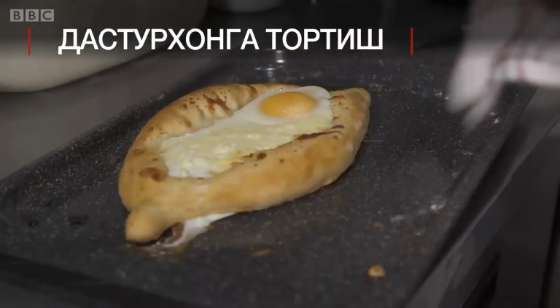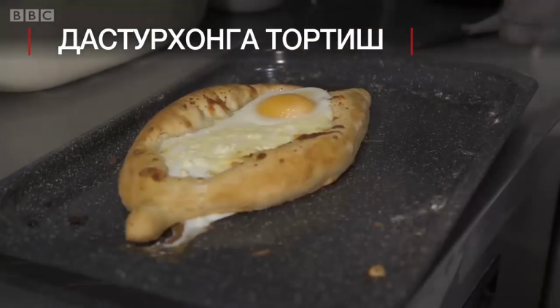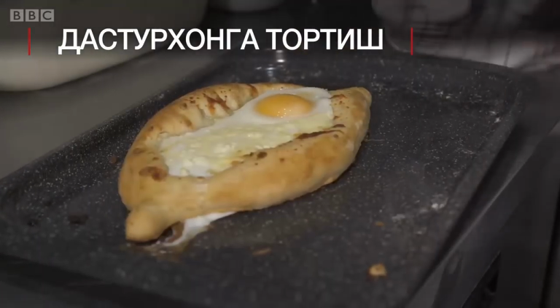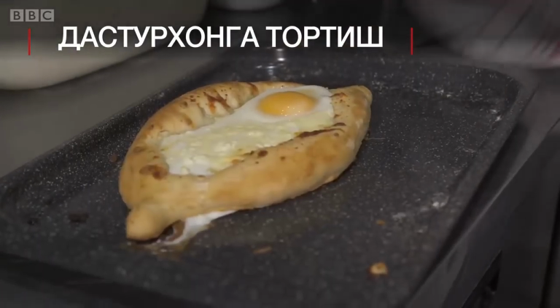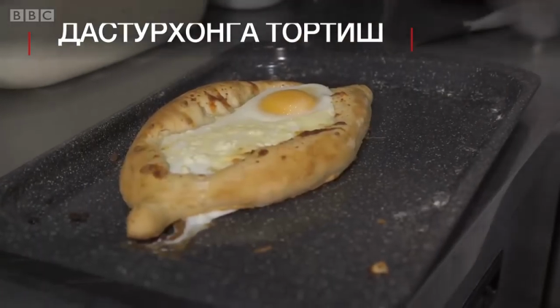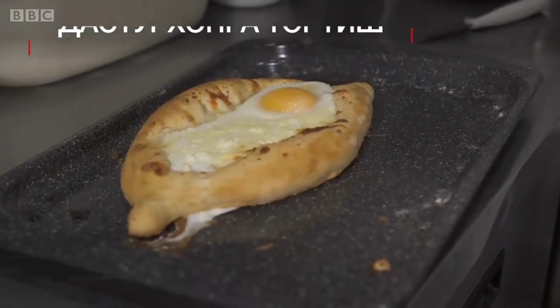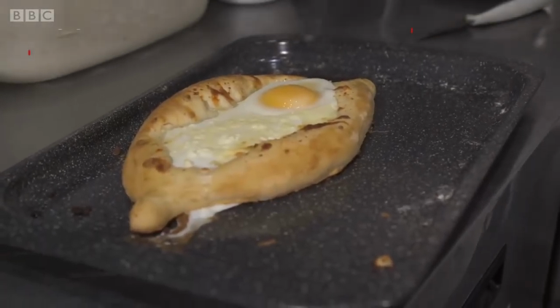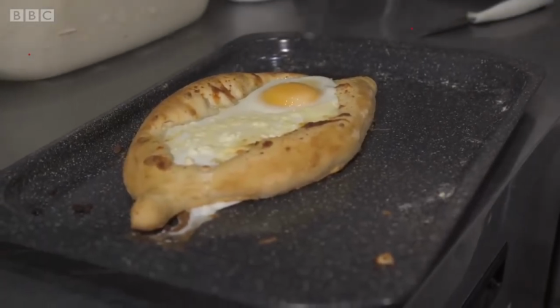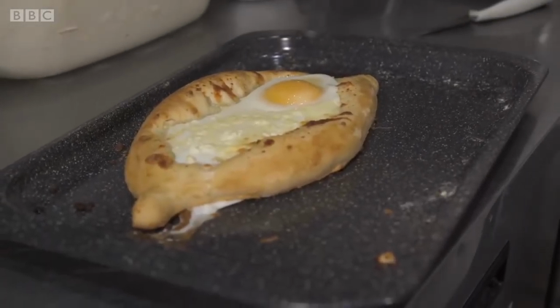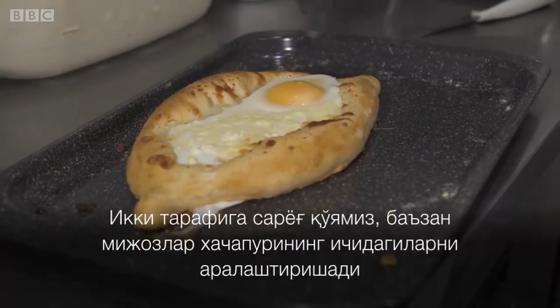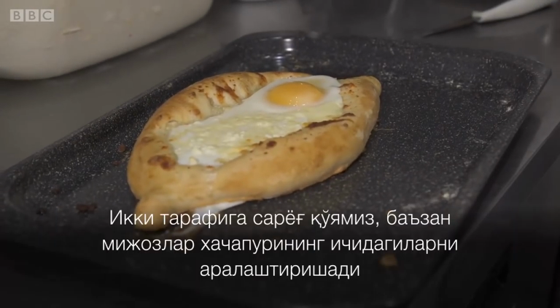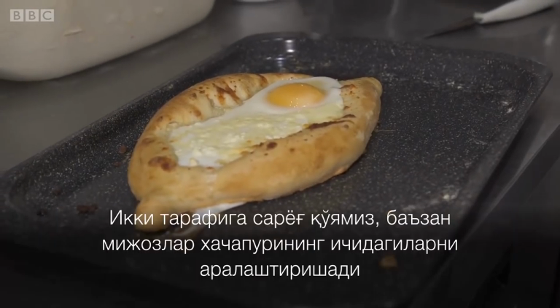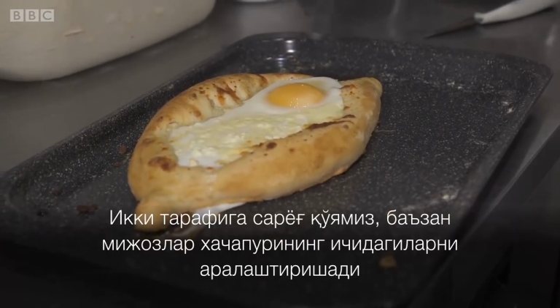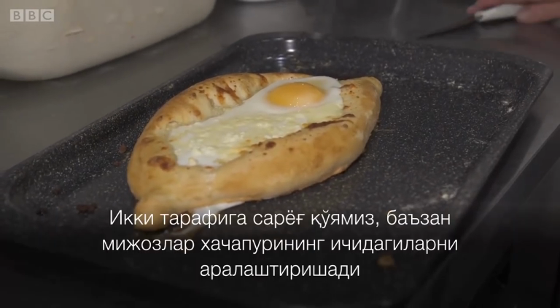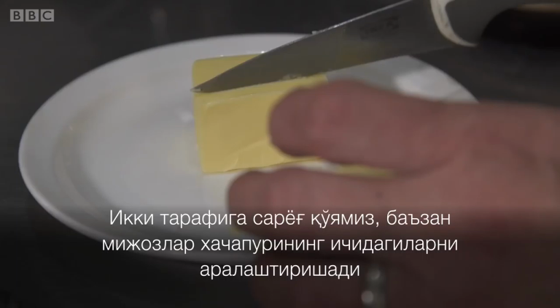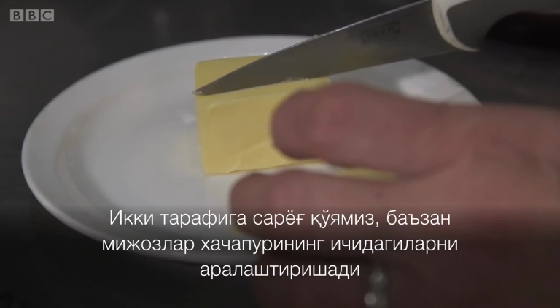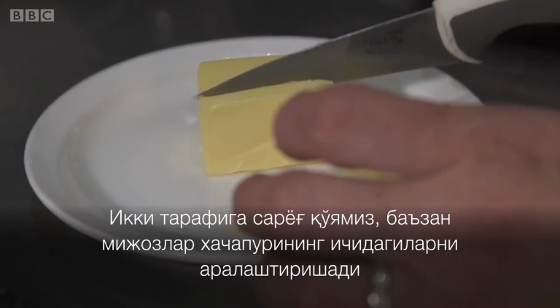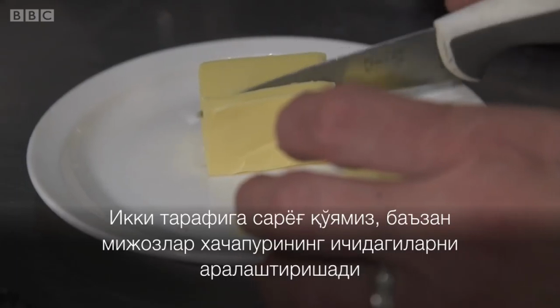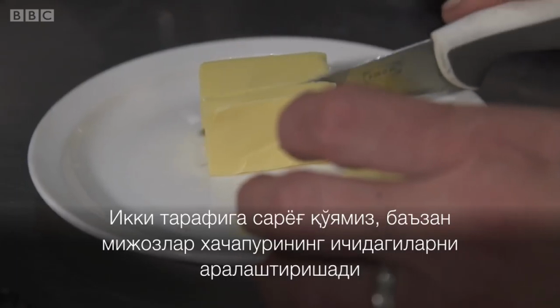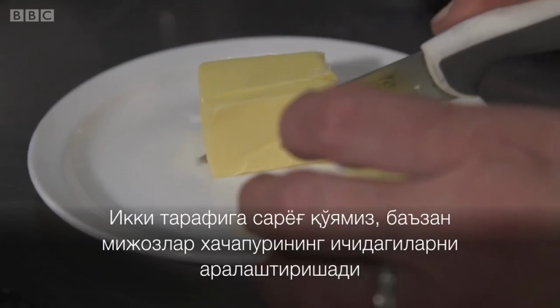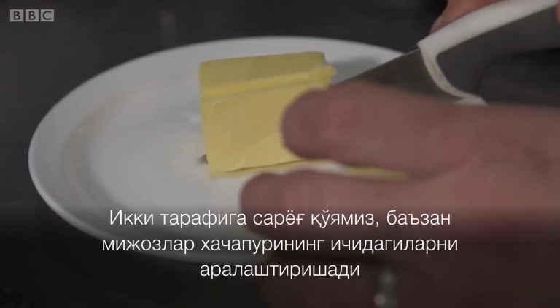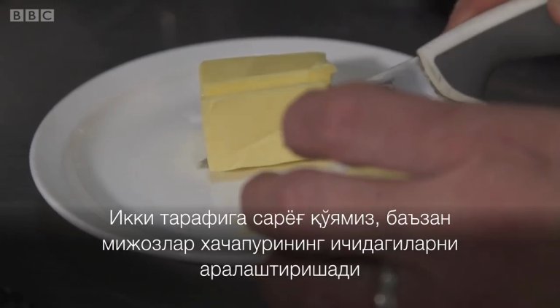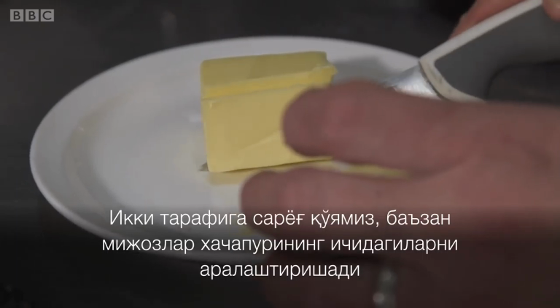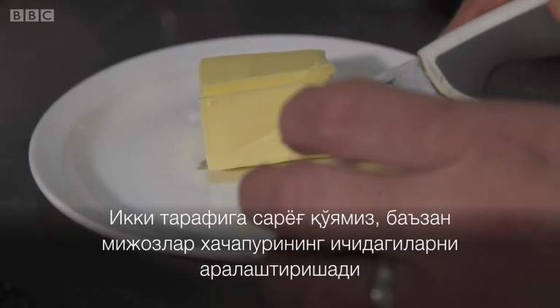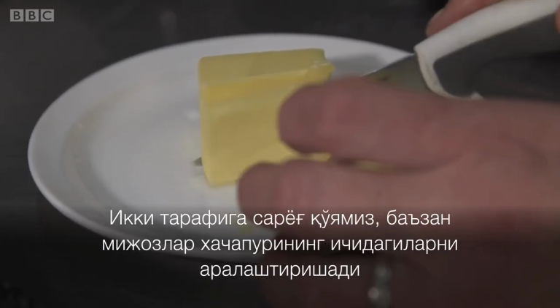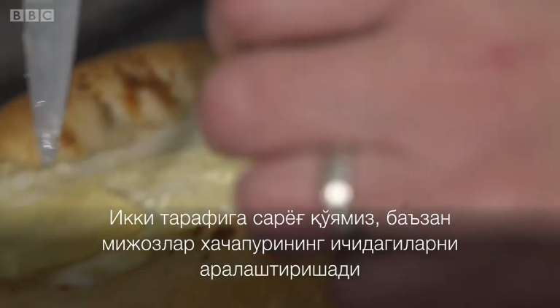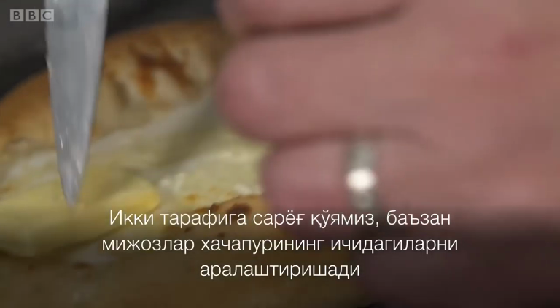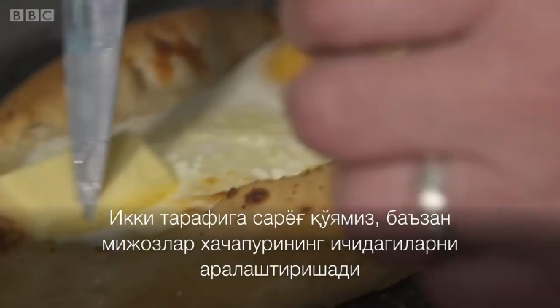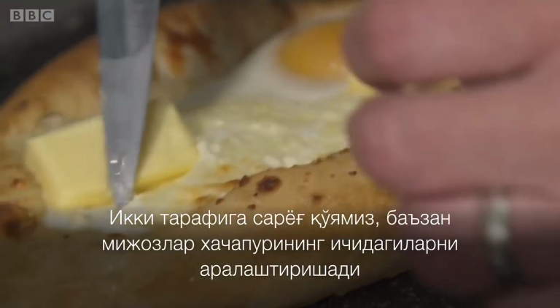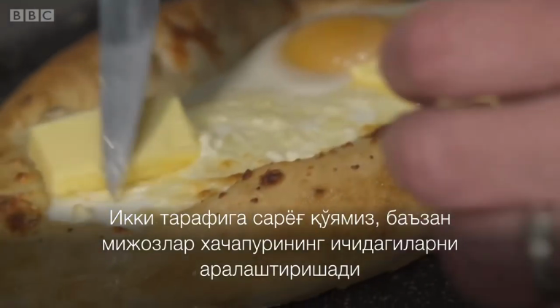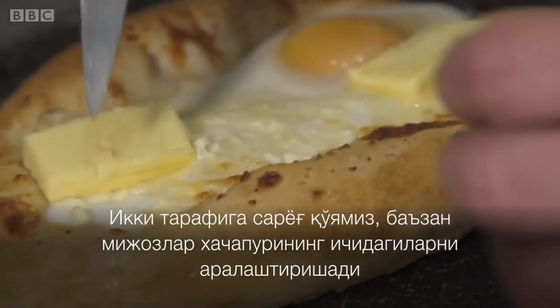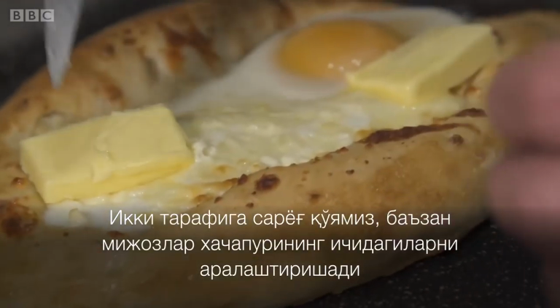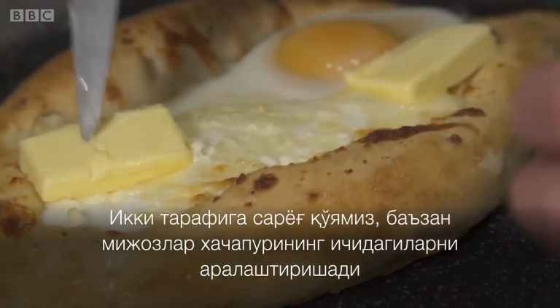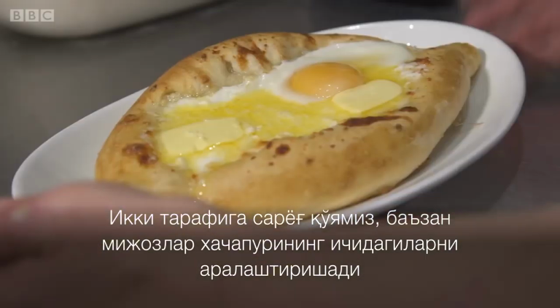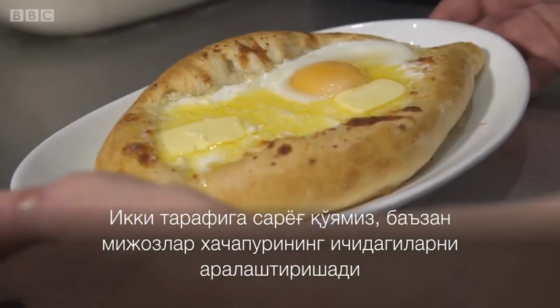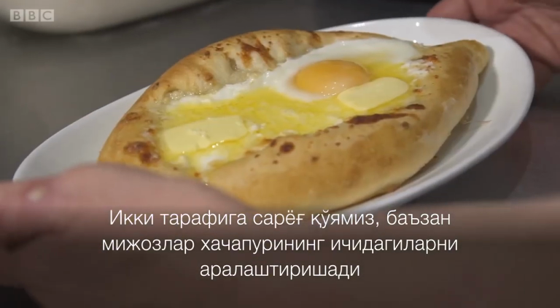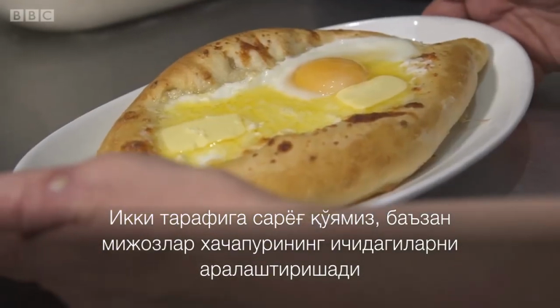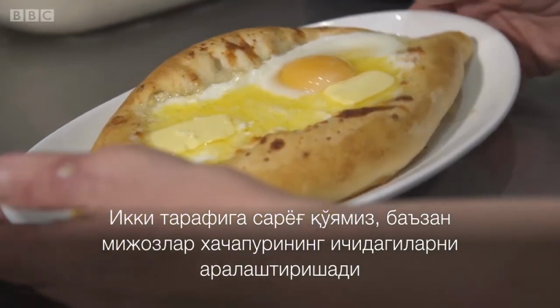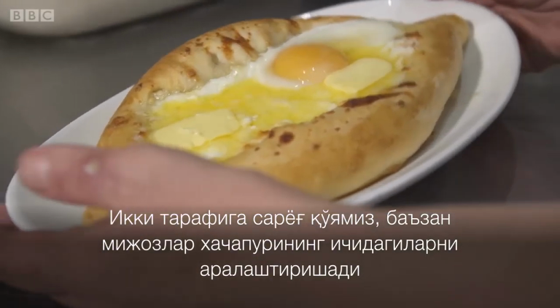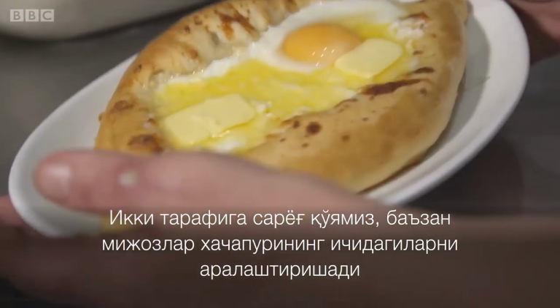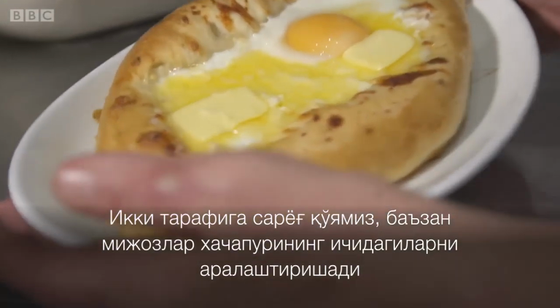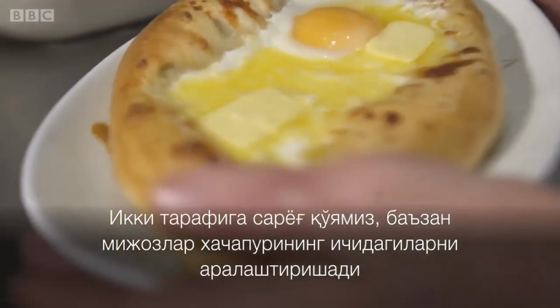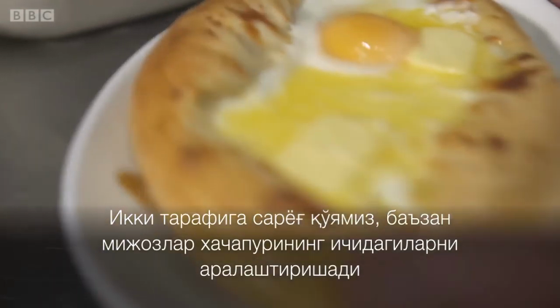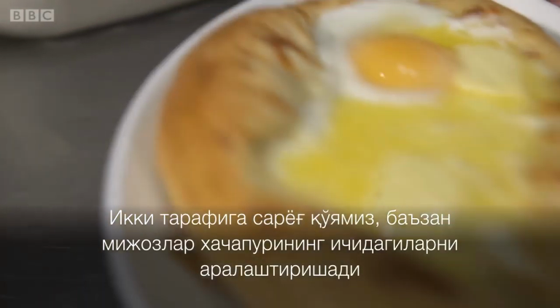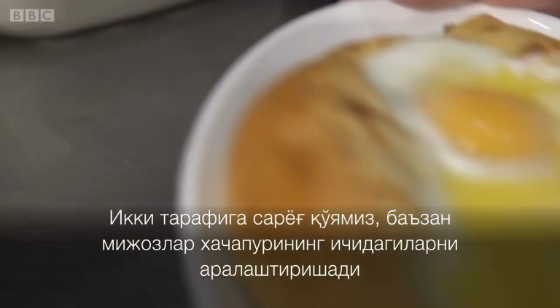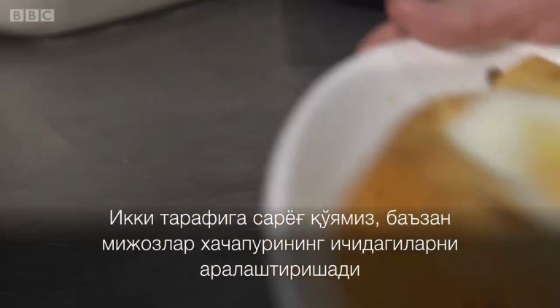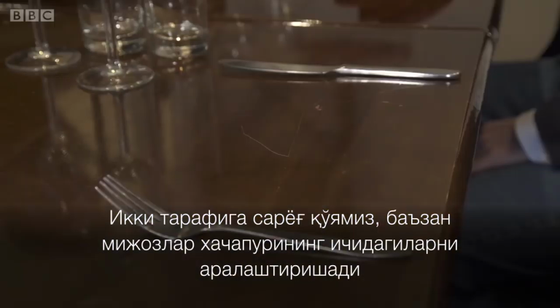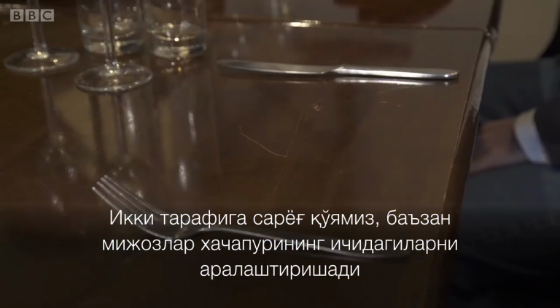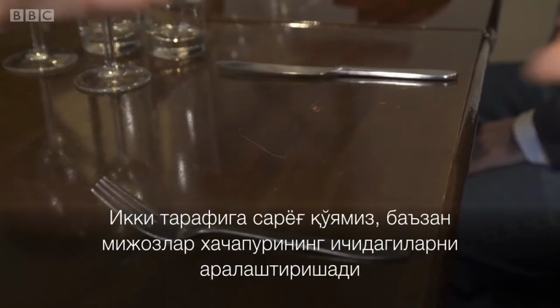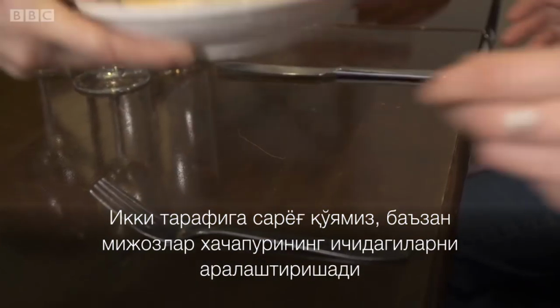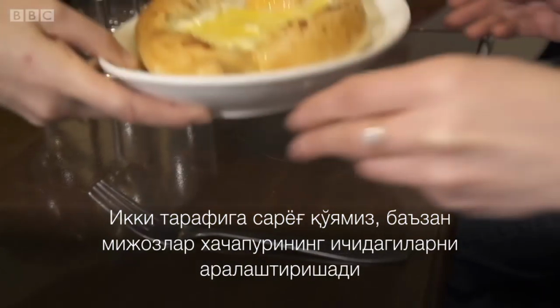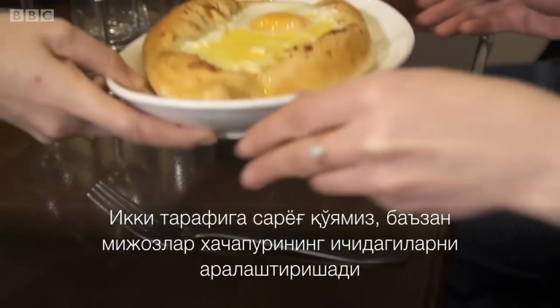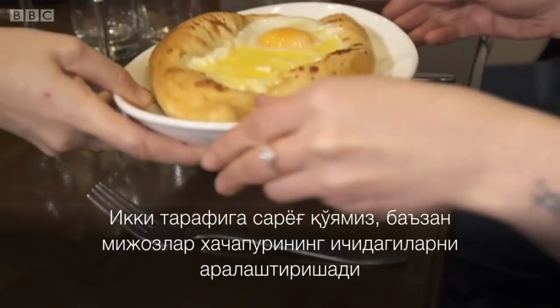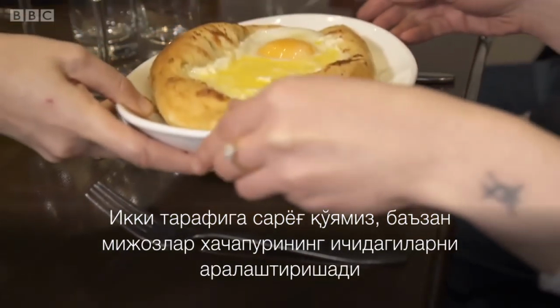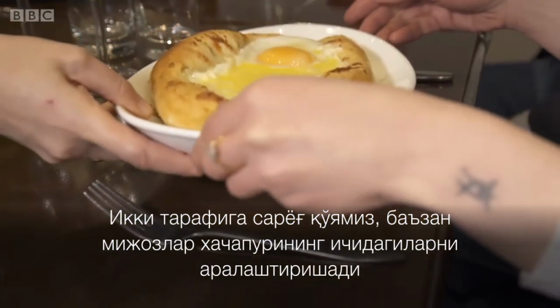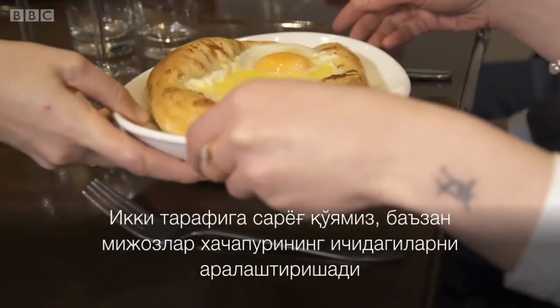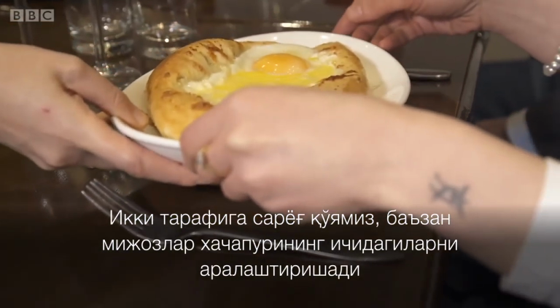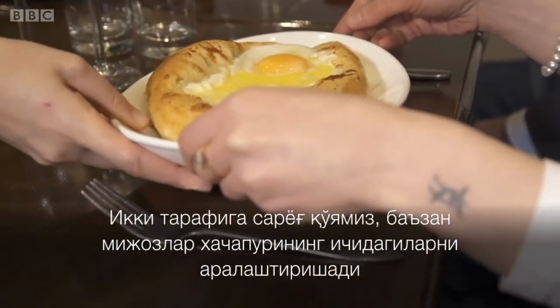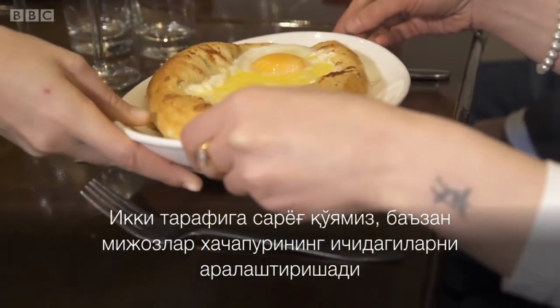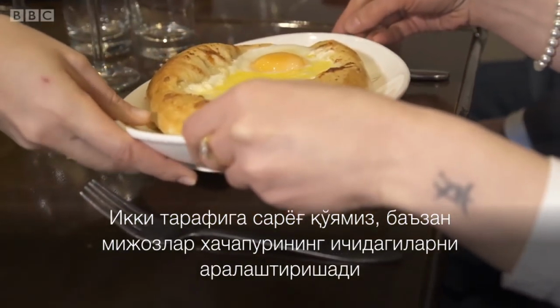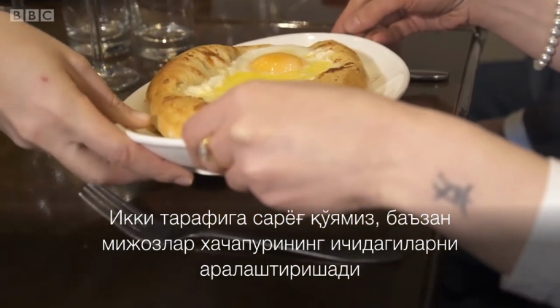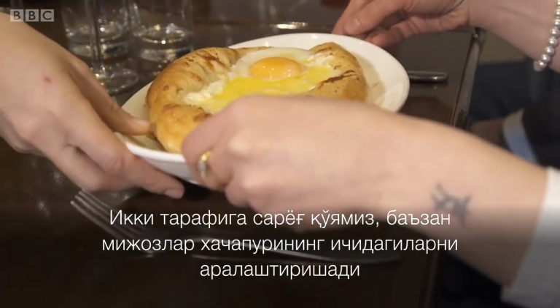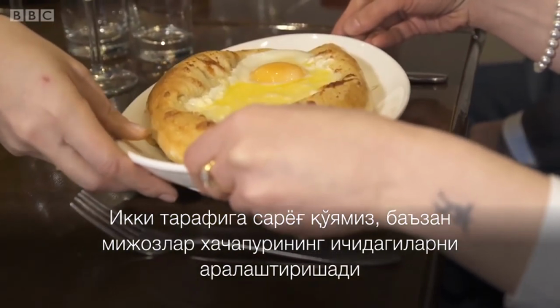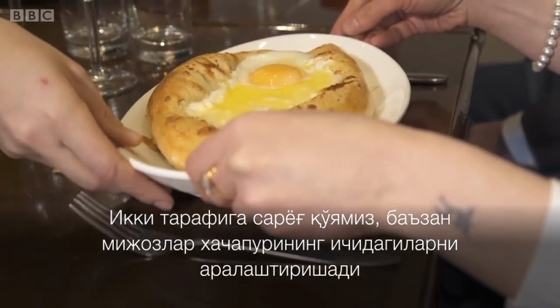We put some butter on both sides. Sometimes customers like to mix everything together.